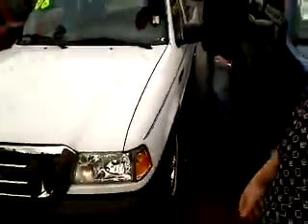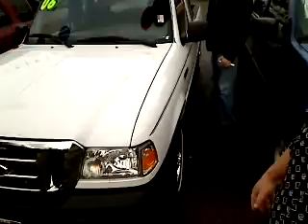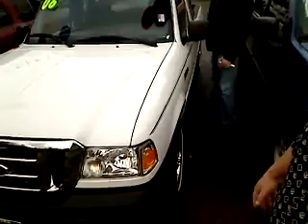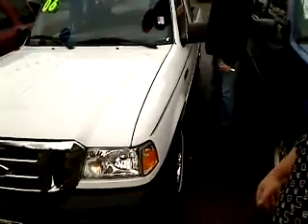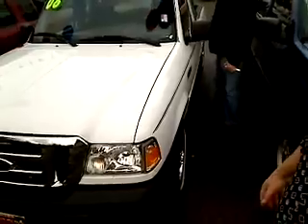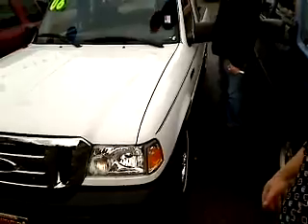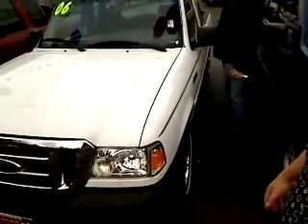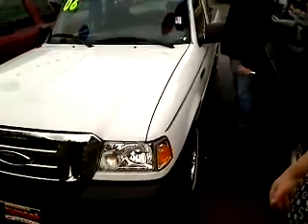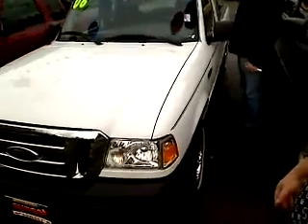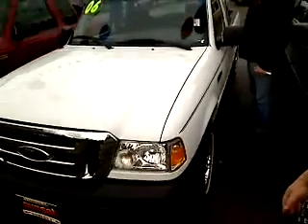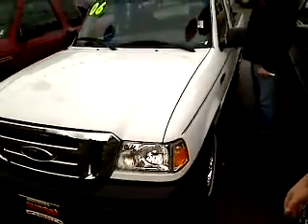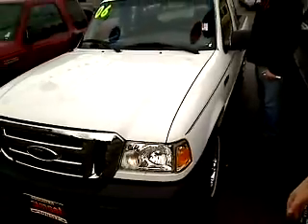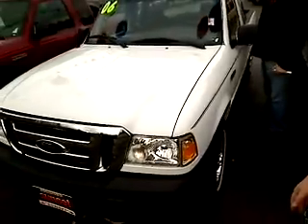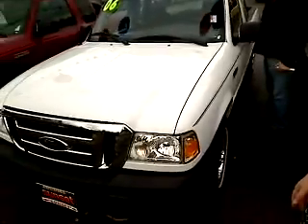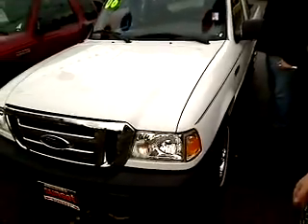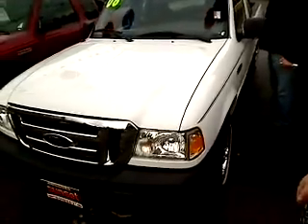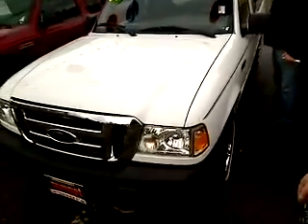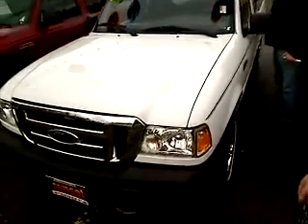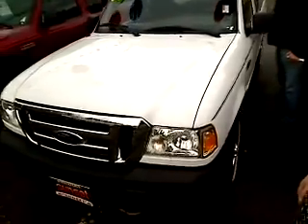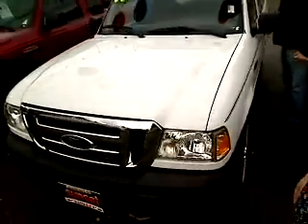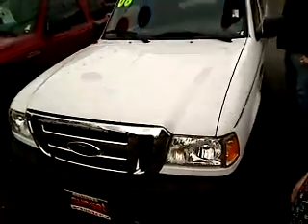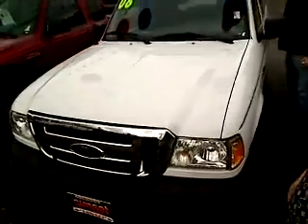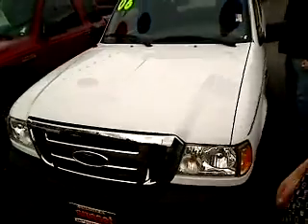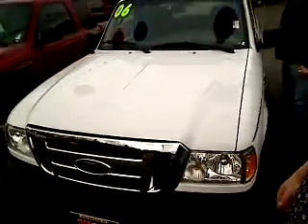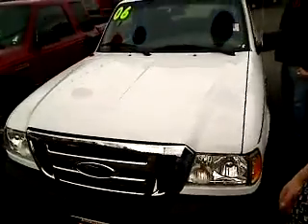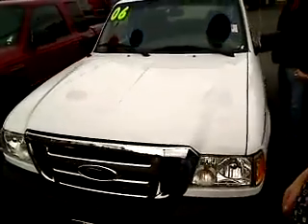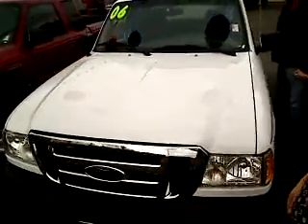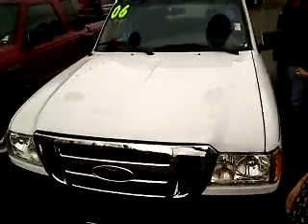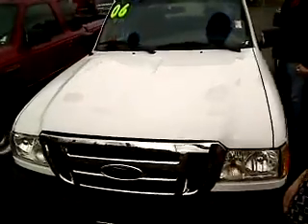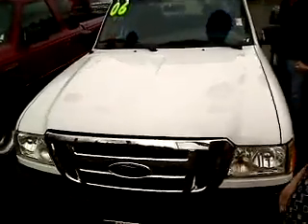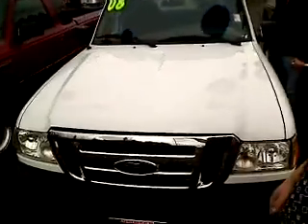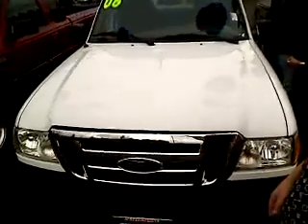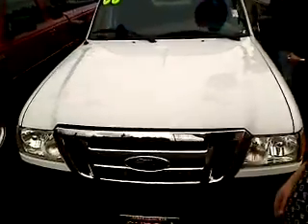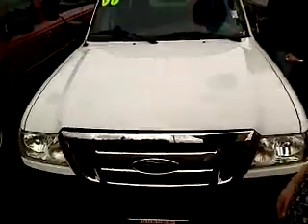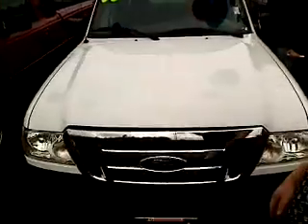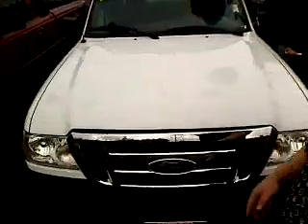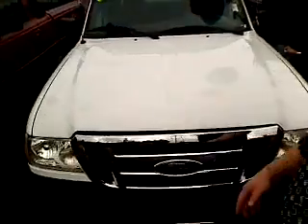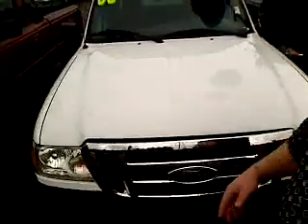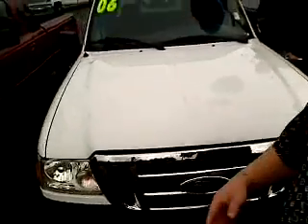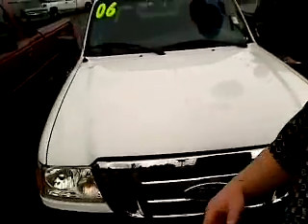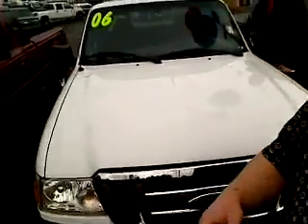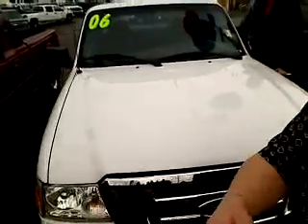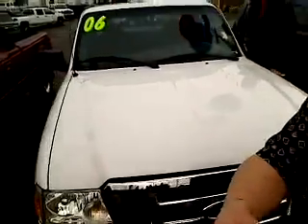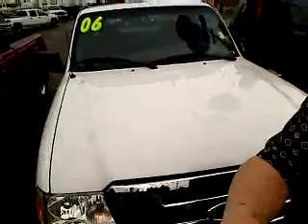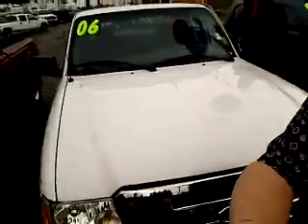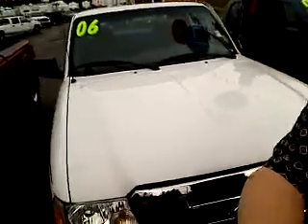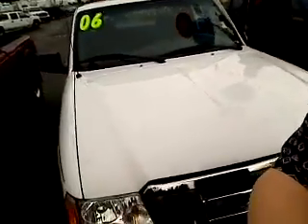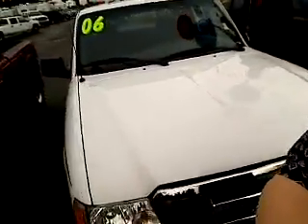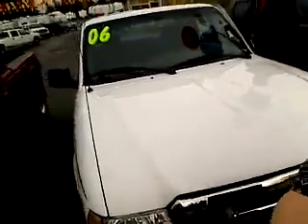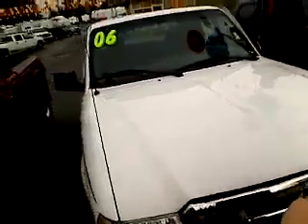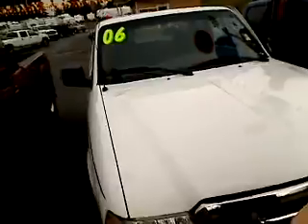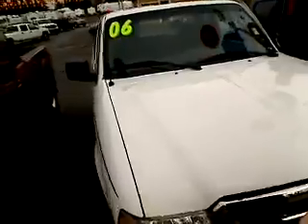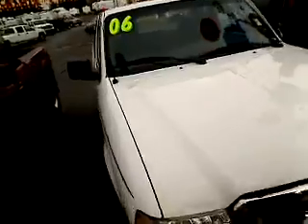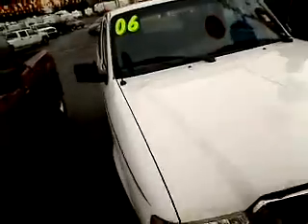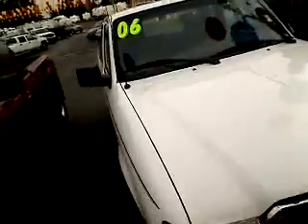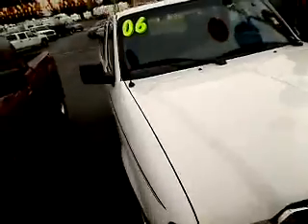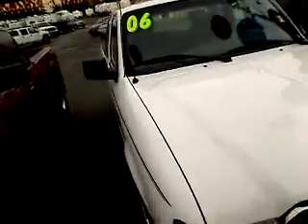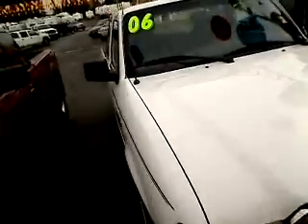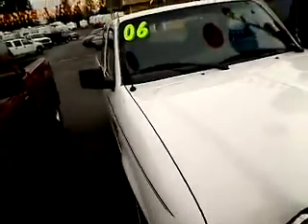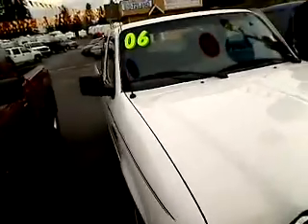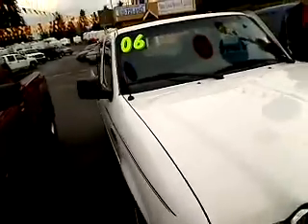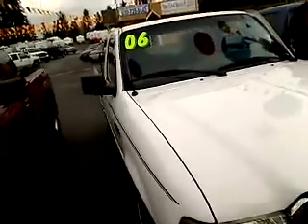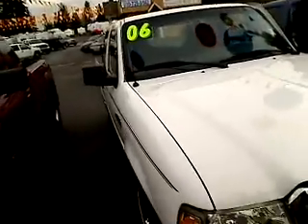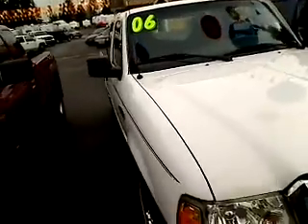A picture's worth a thousand words — a video's got to be worth a million. This will give you a good idea of the condition of the vehicle.